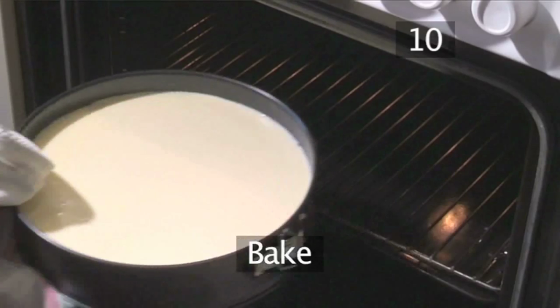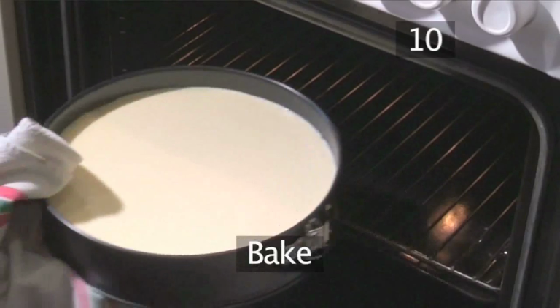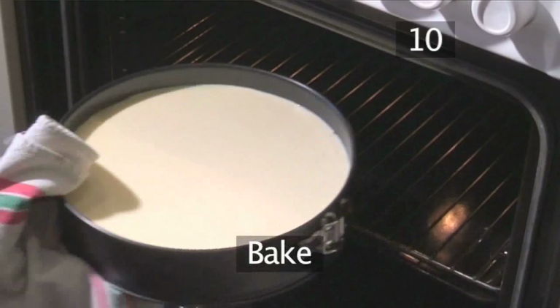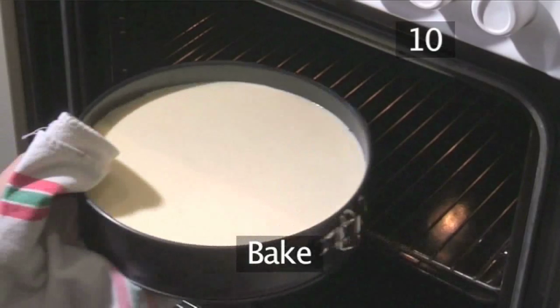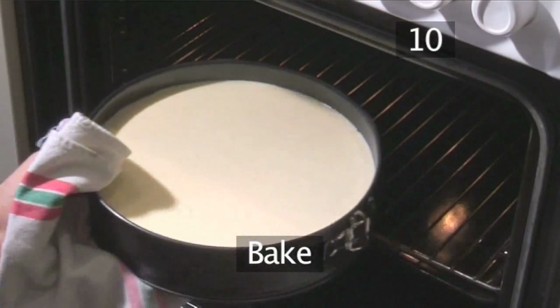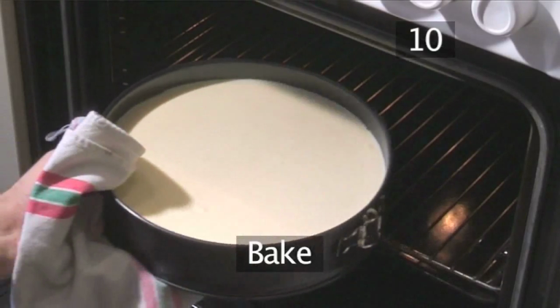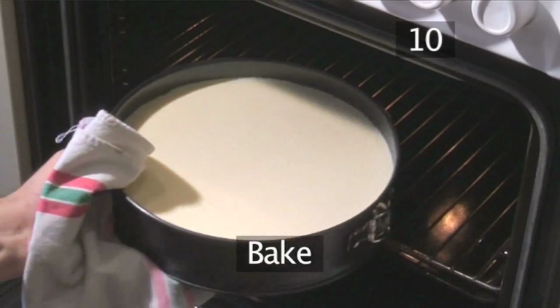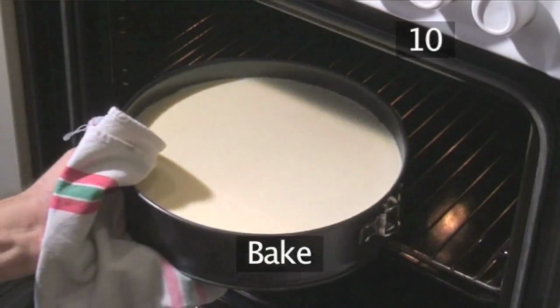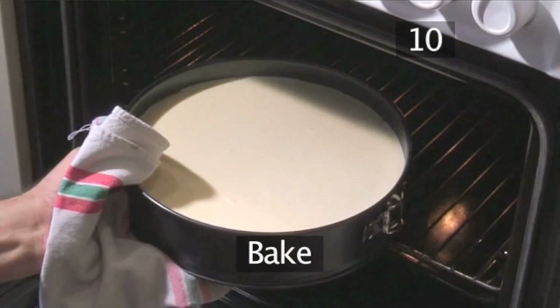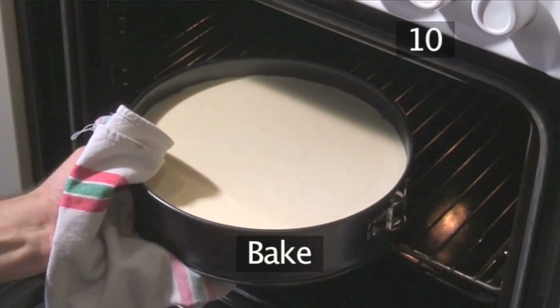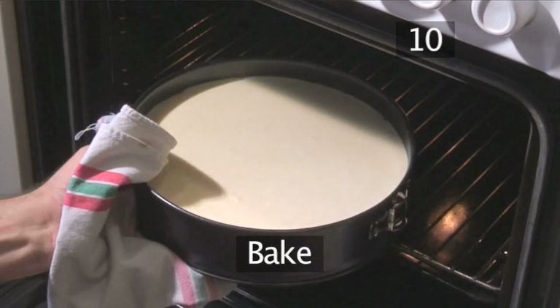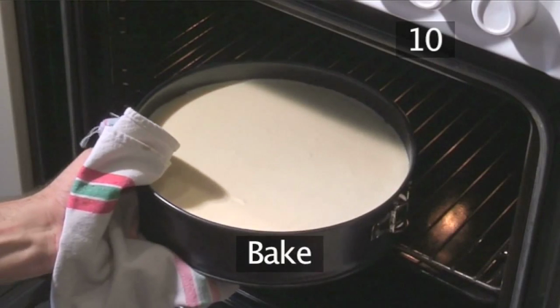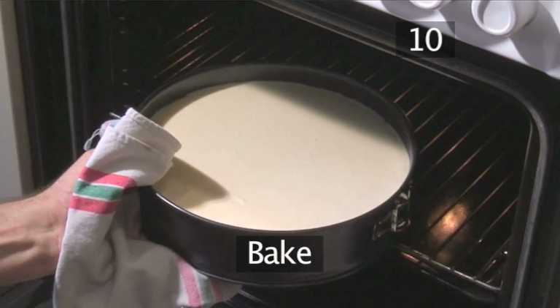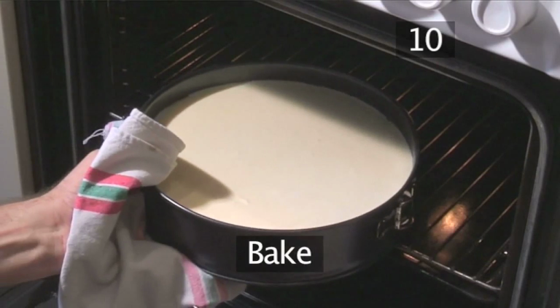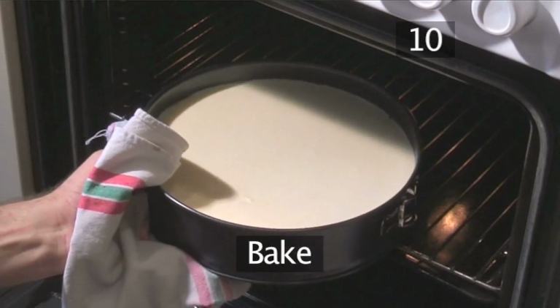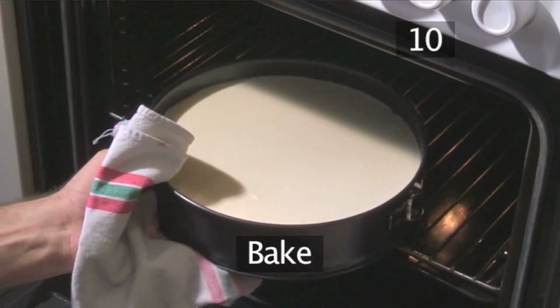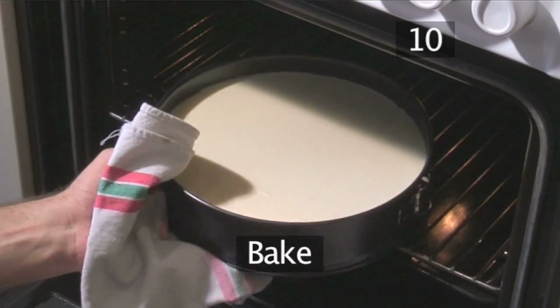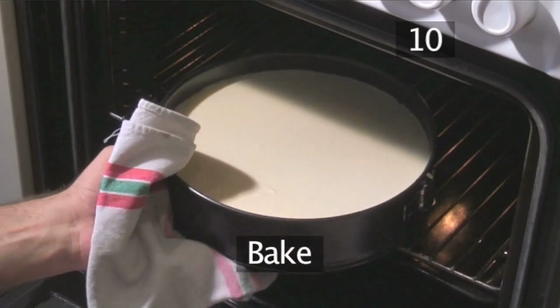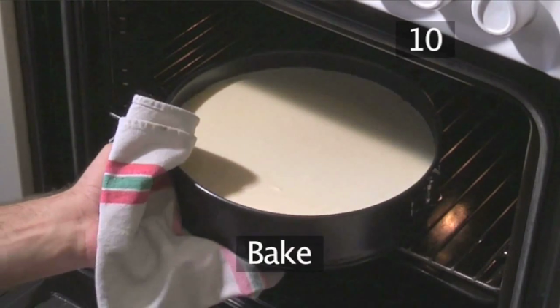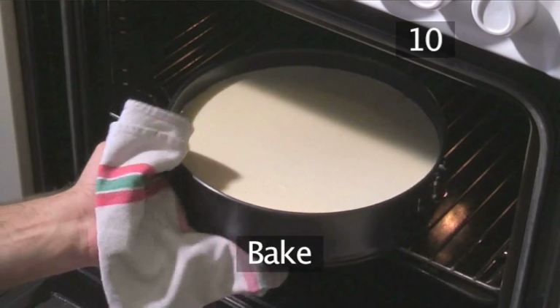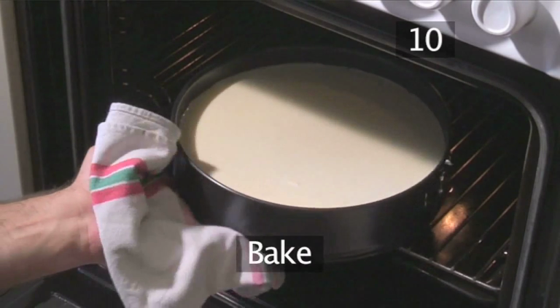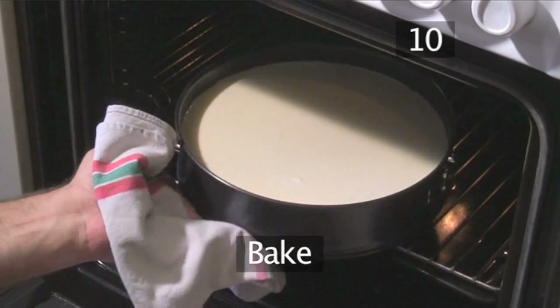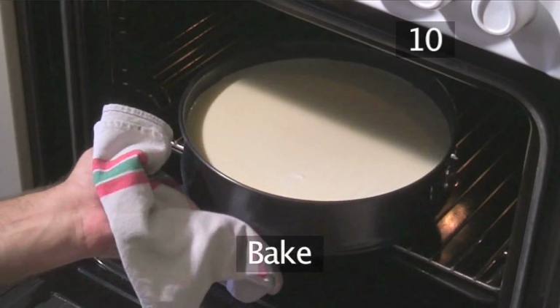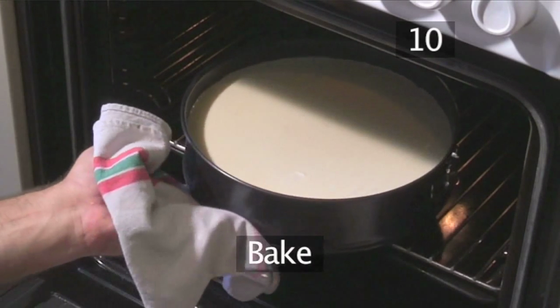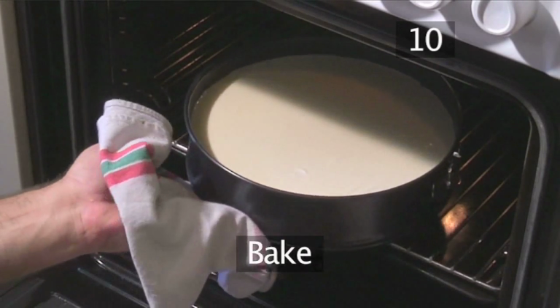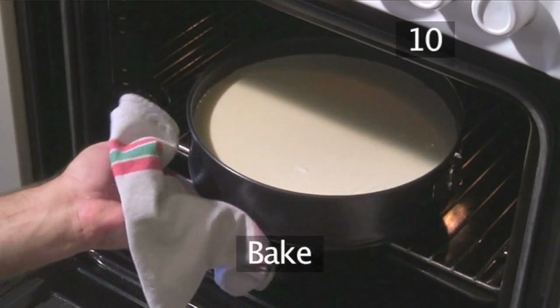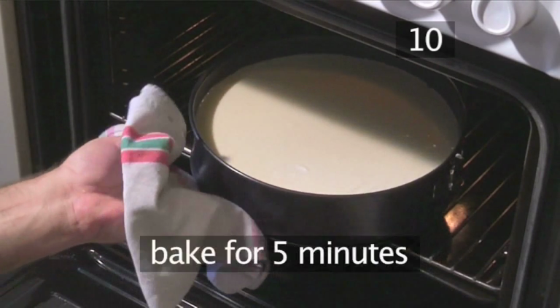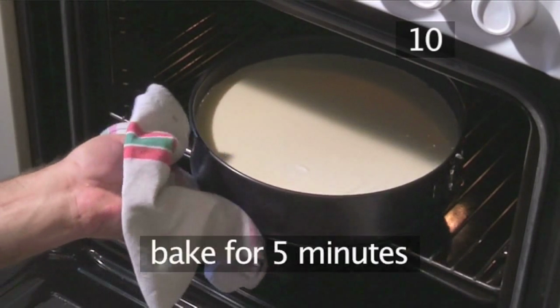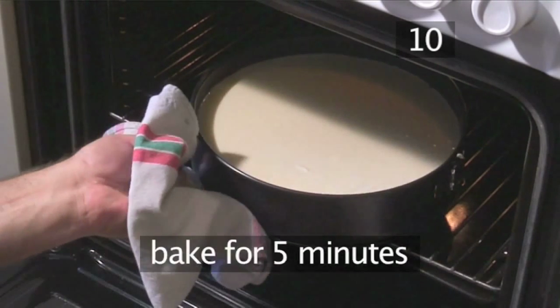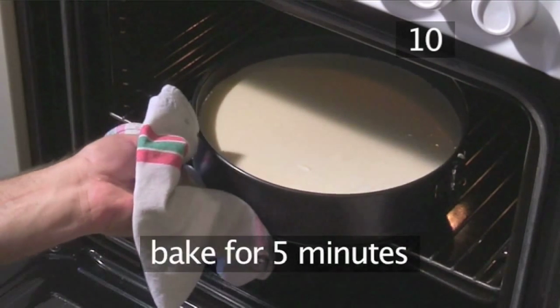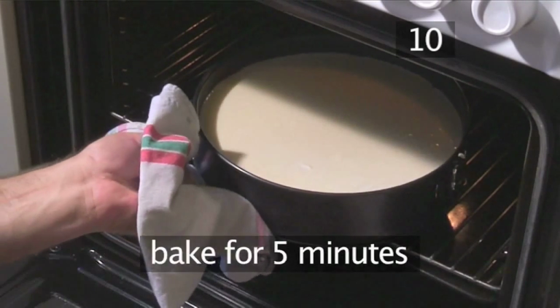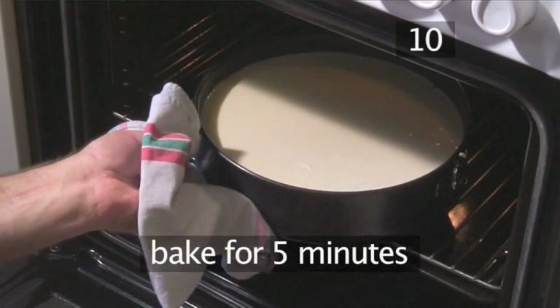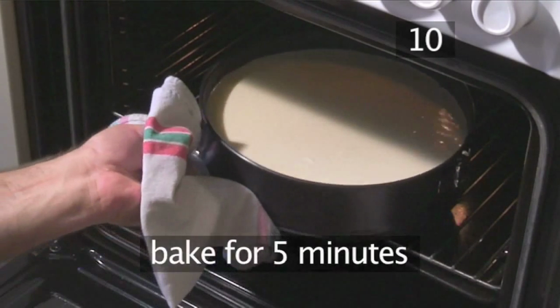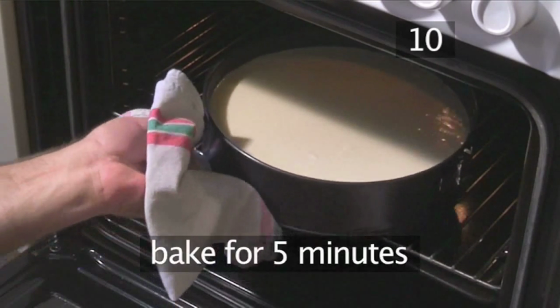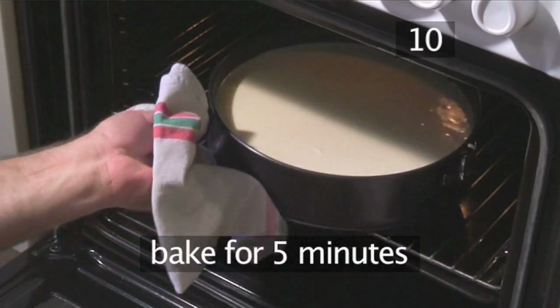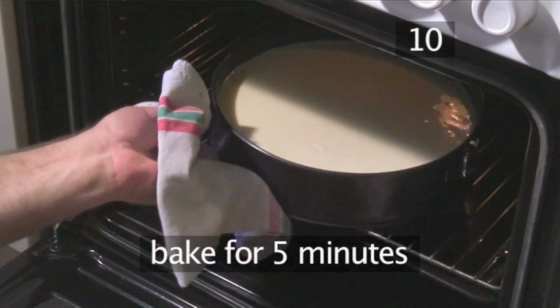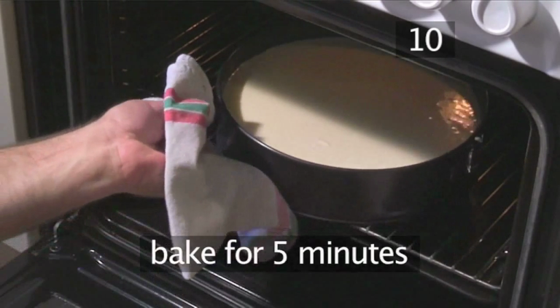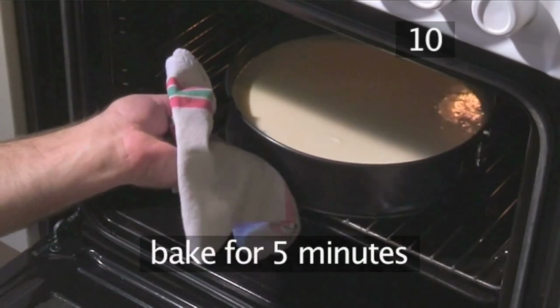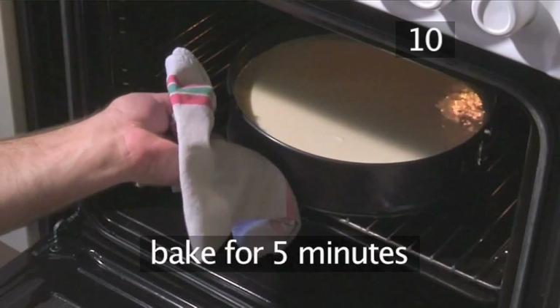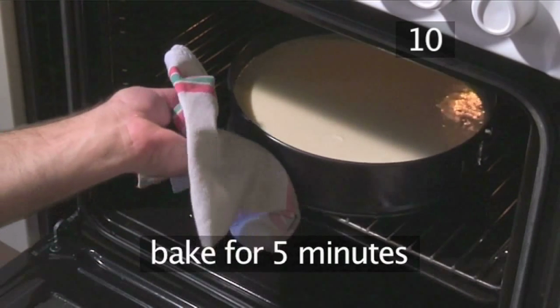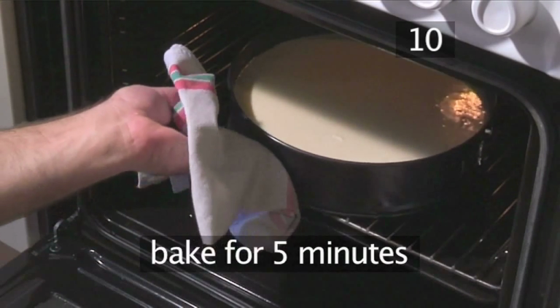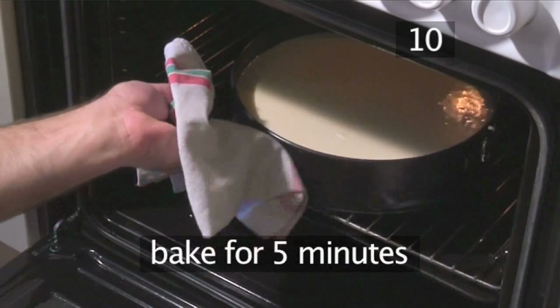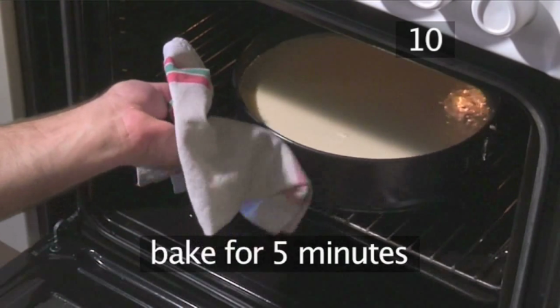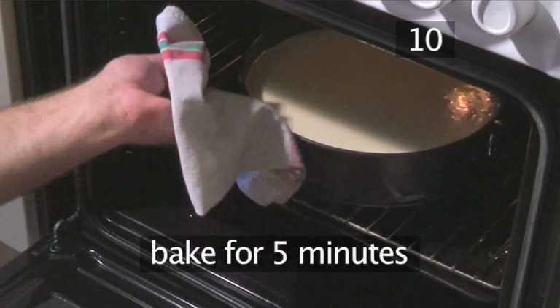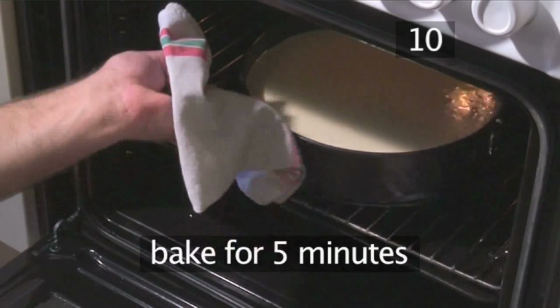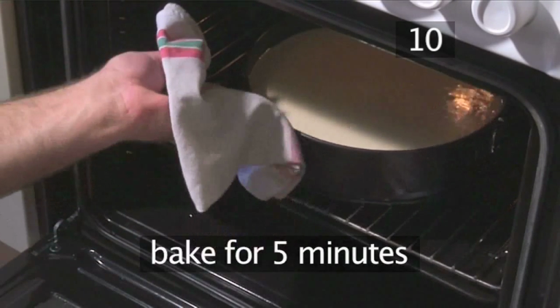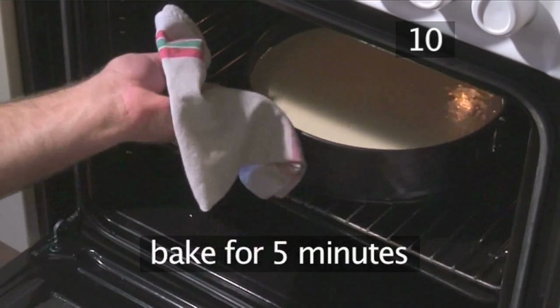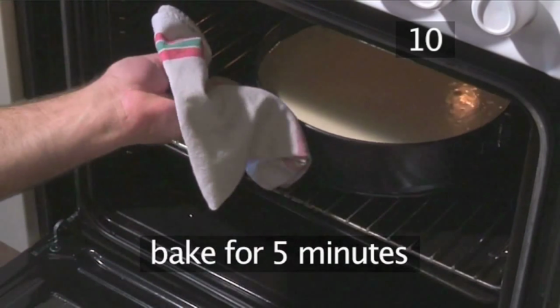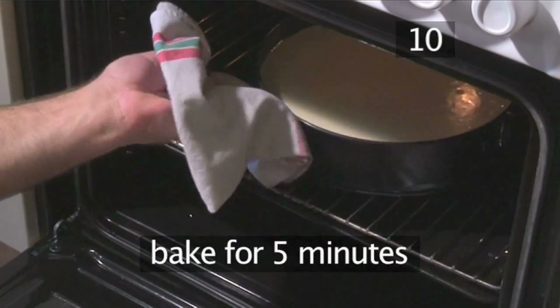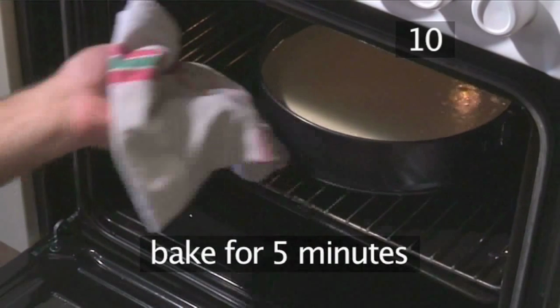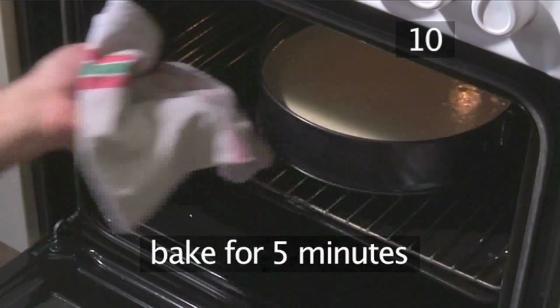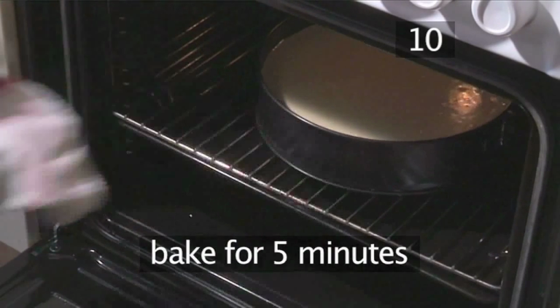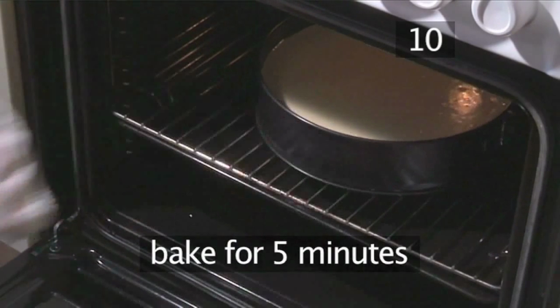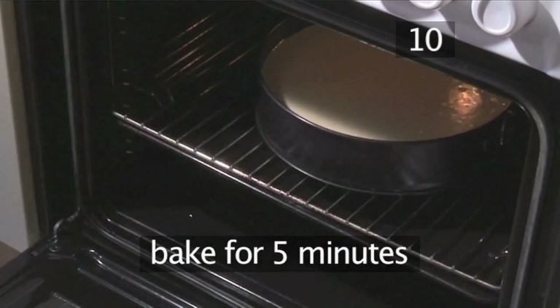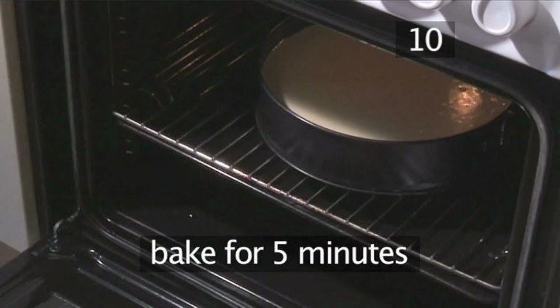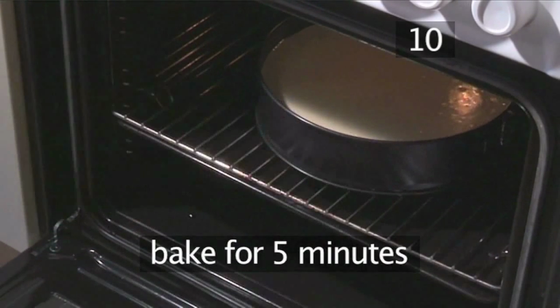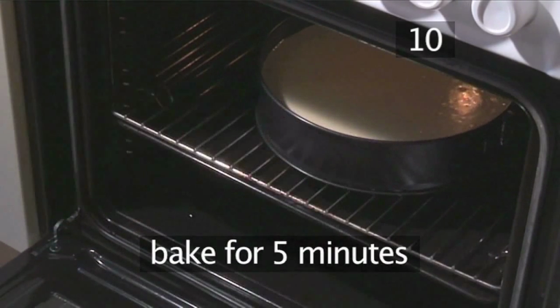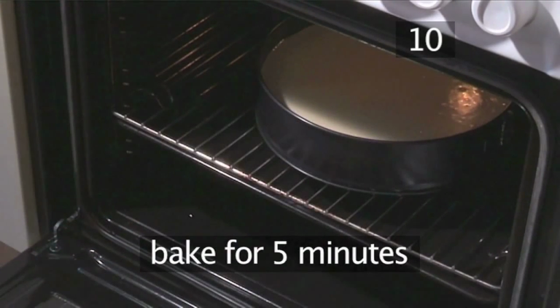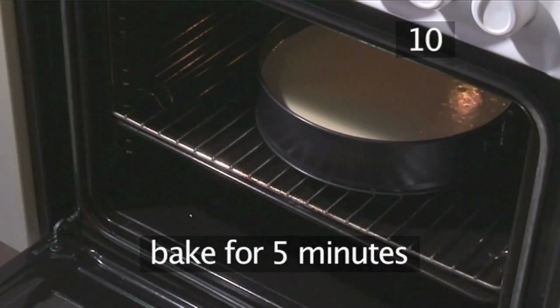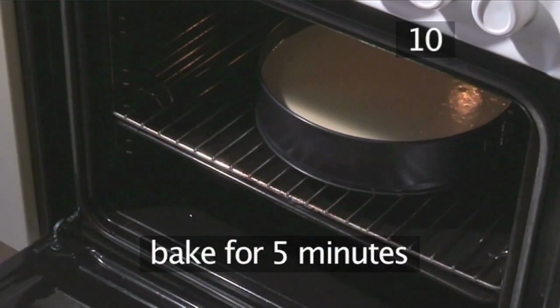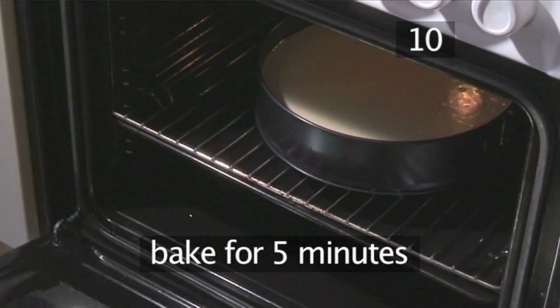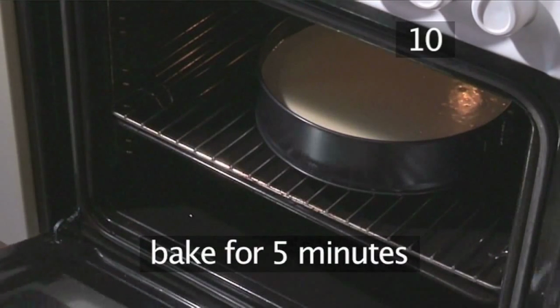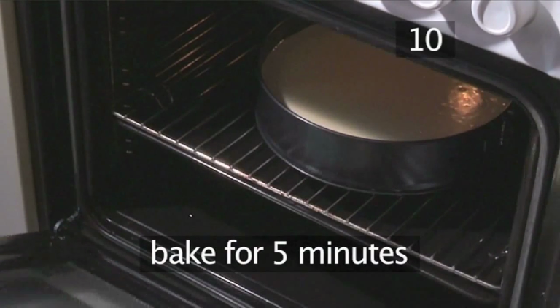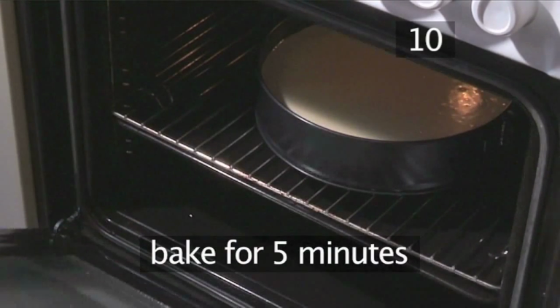Step 10: Bake. Put the cheesecake back in the oven and bake for a final 5 minutes.